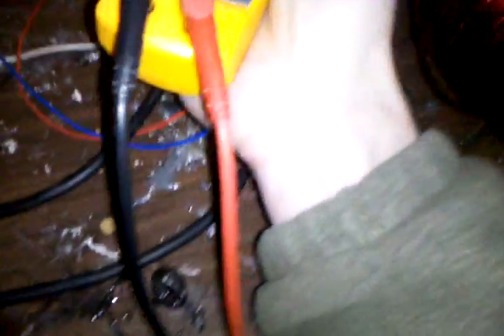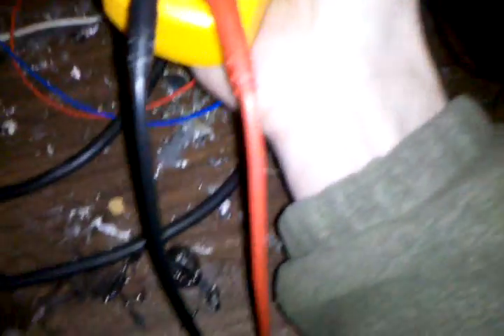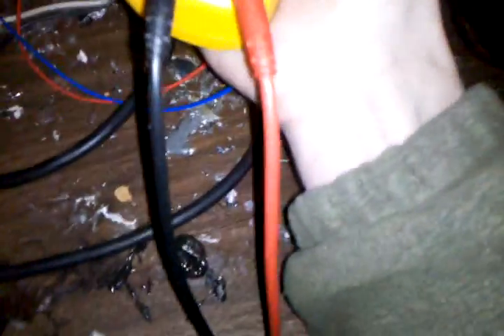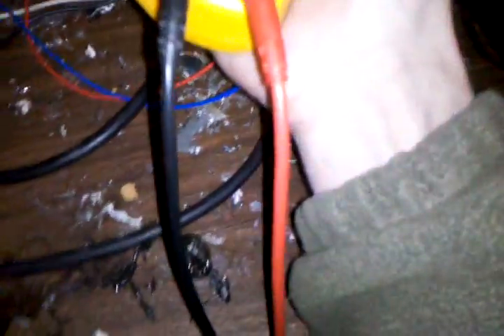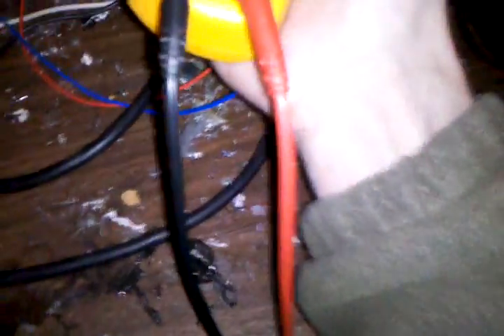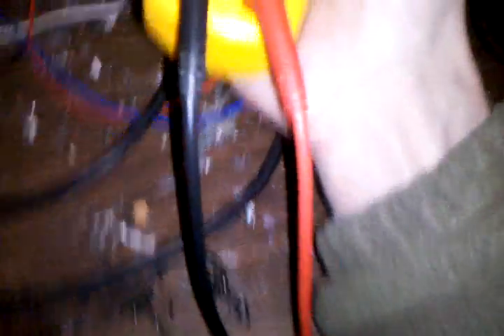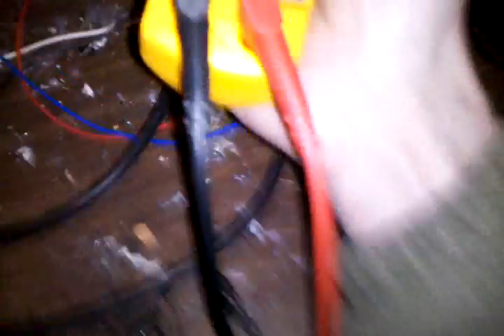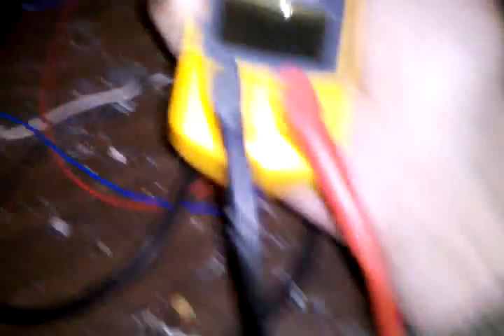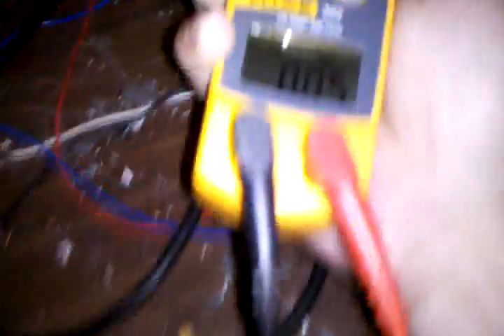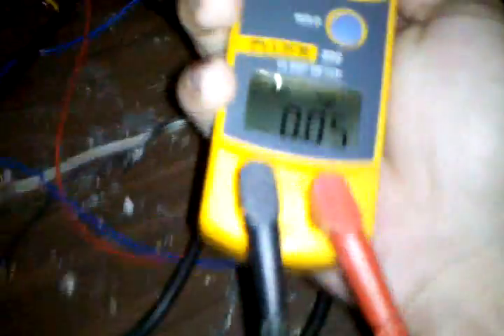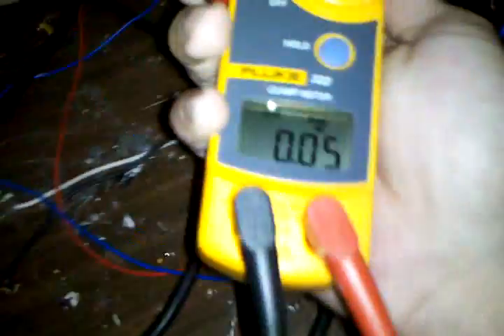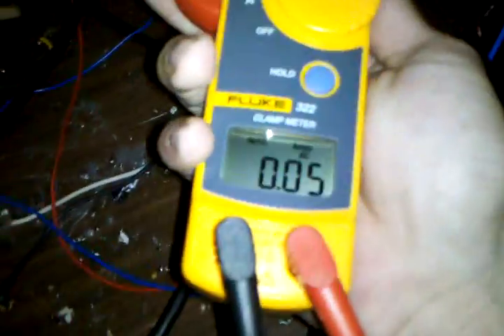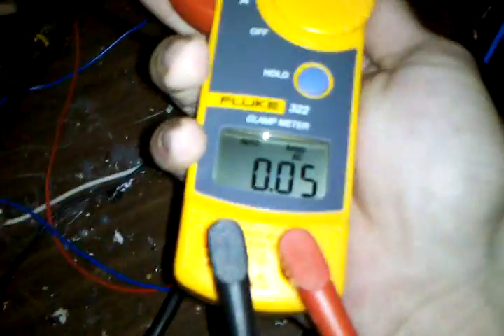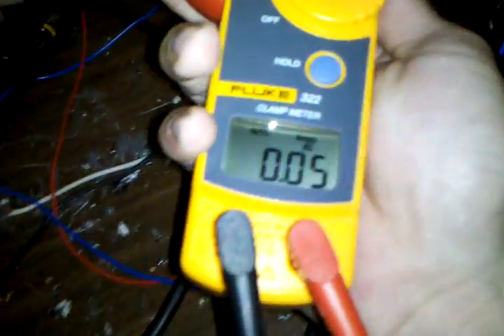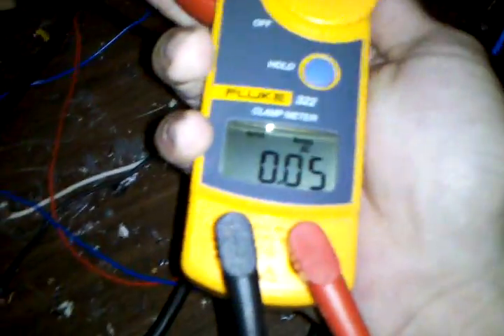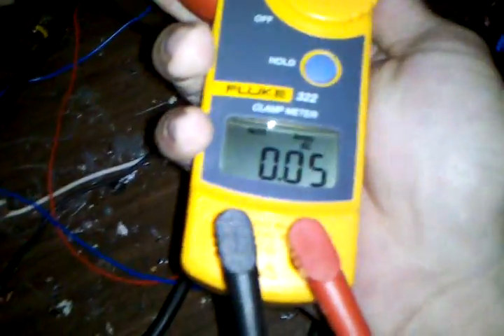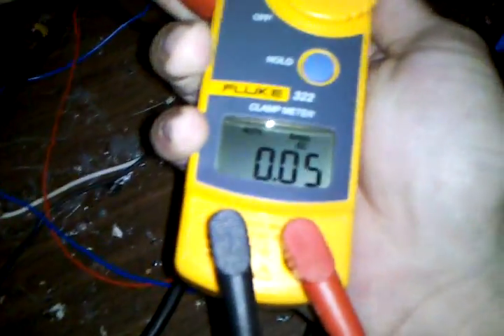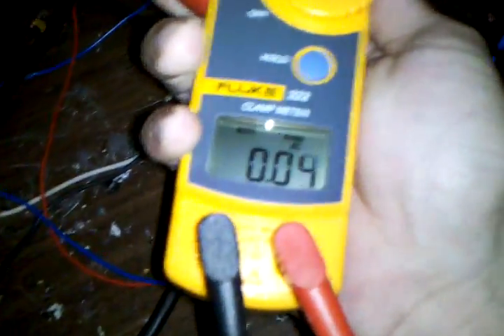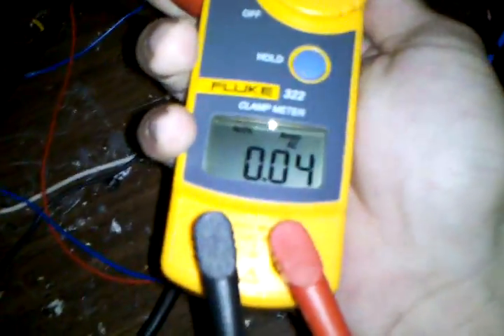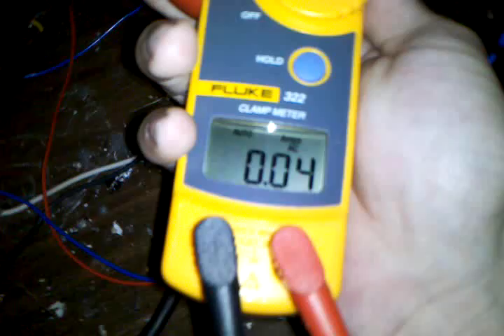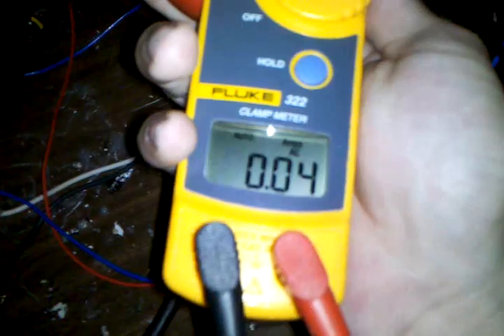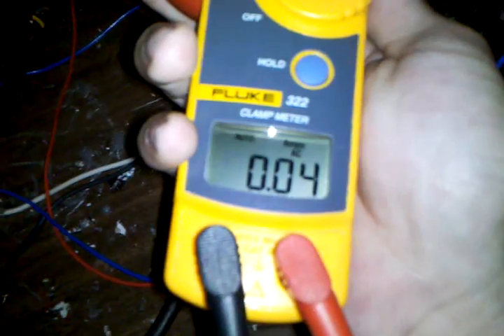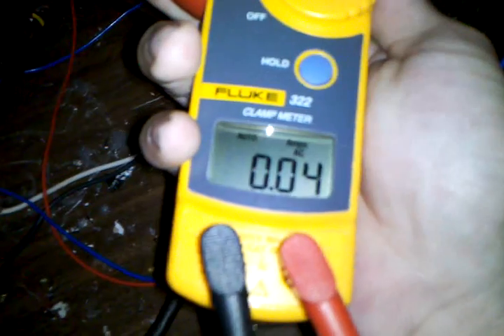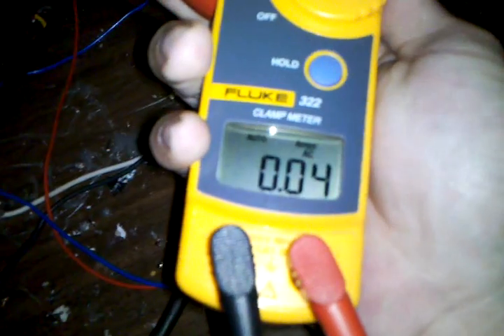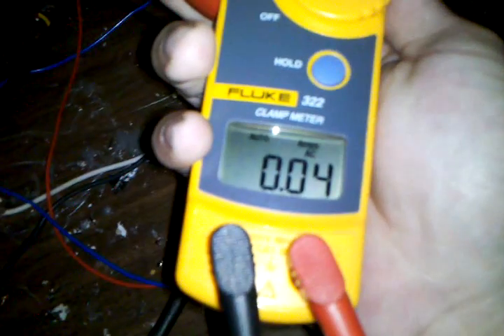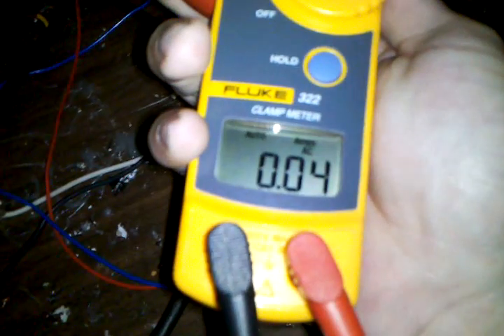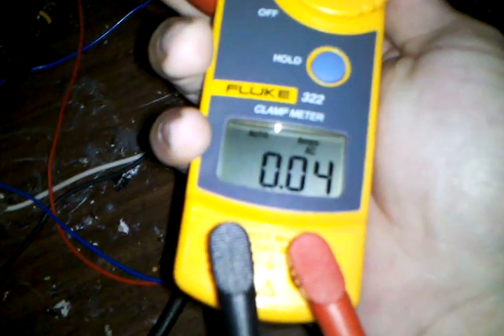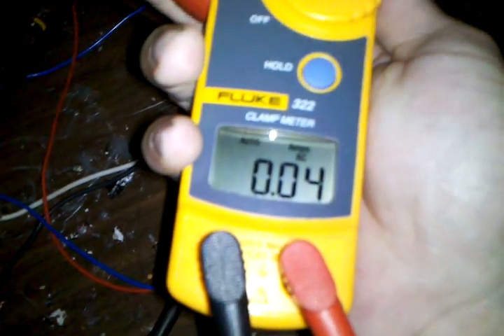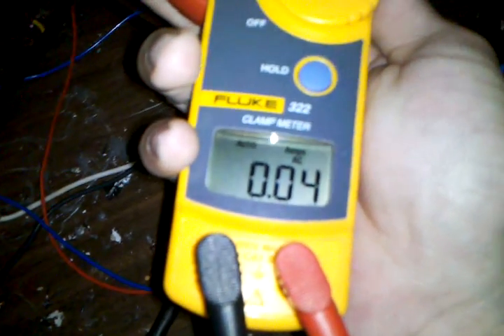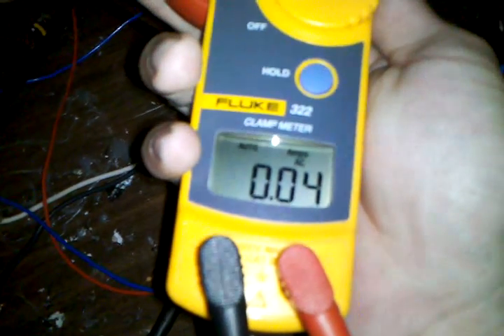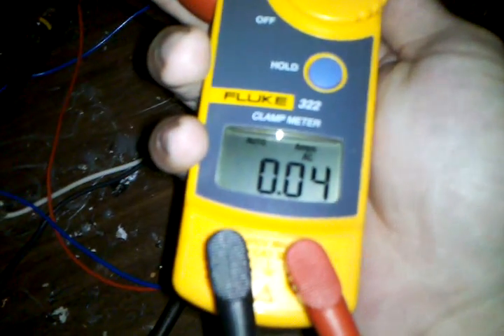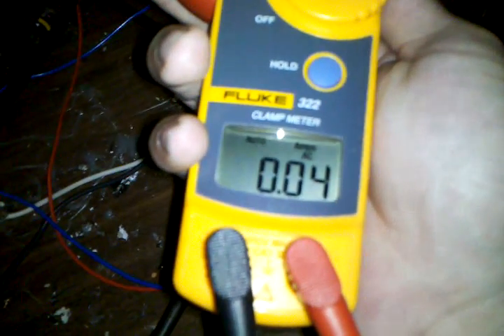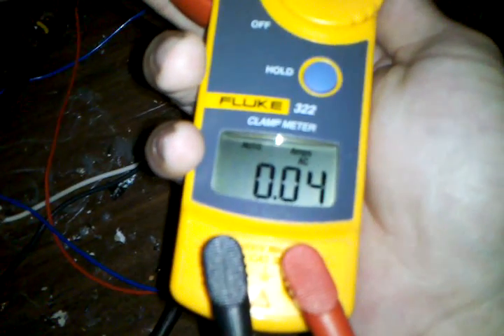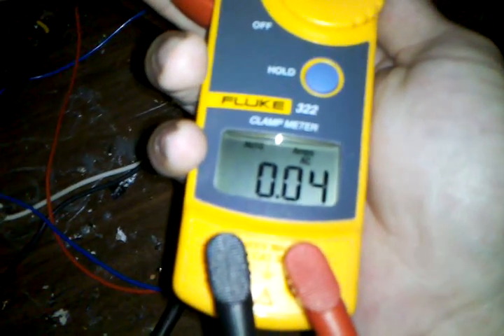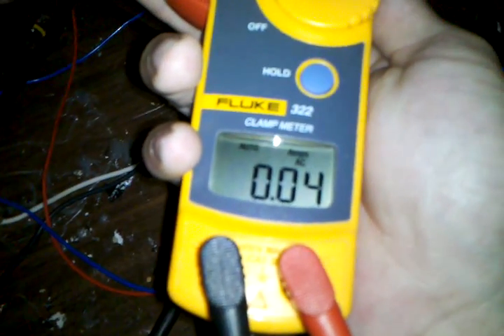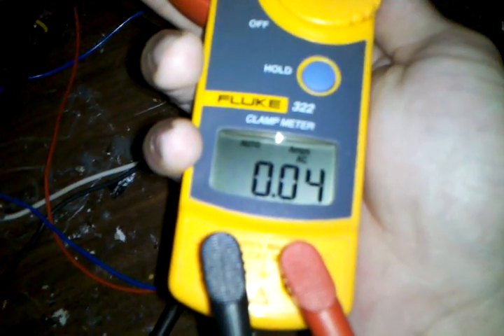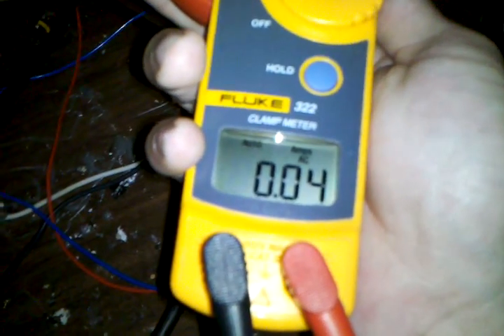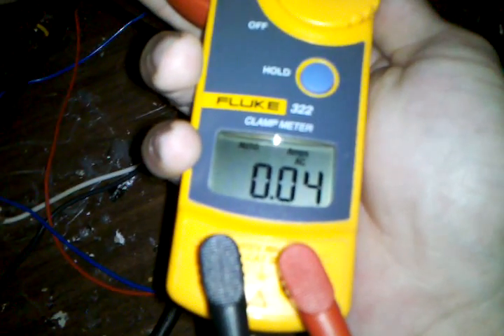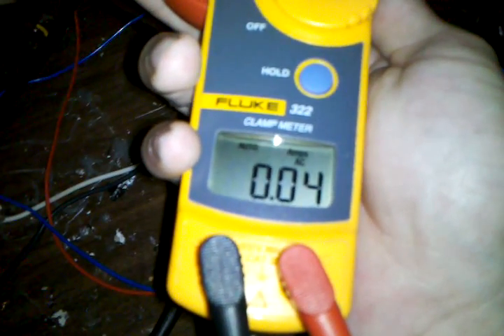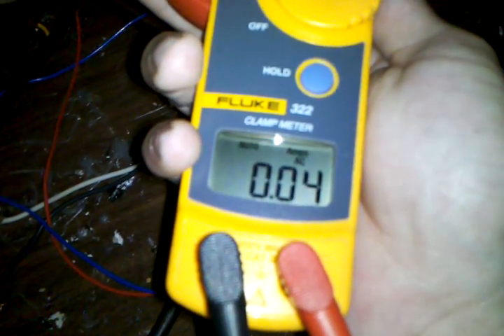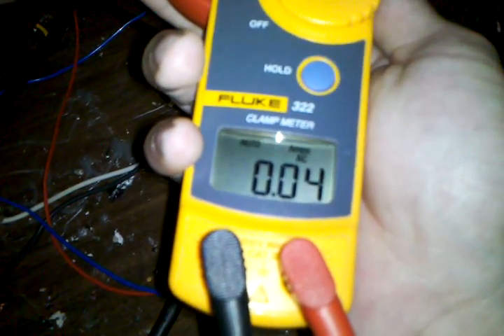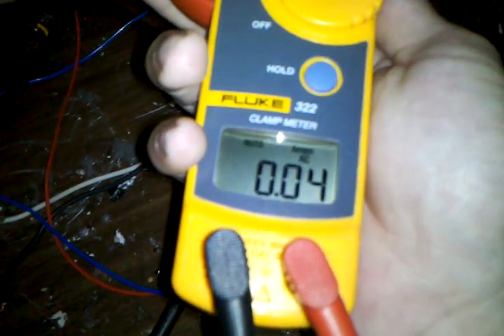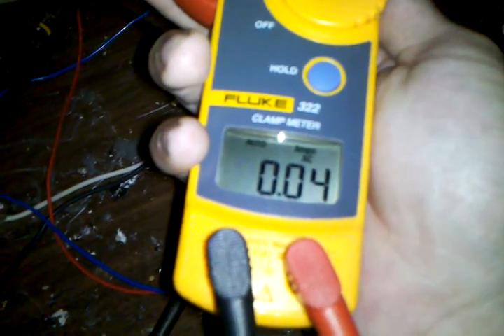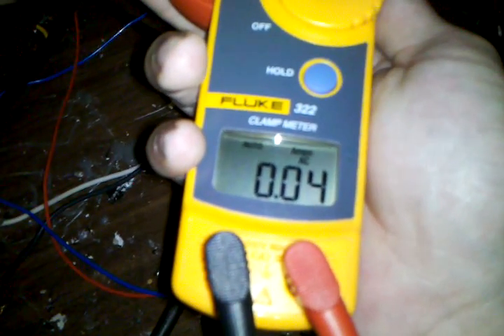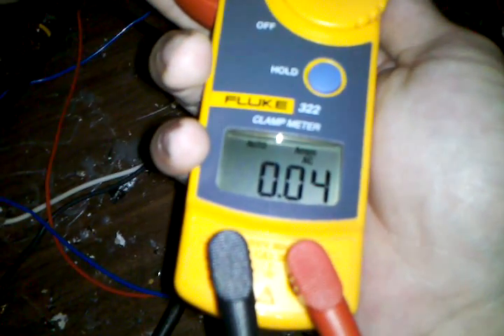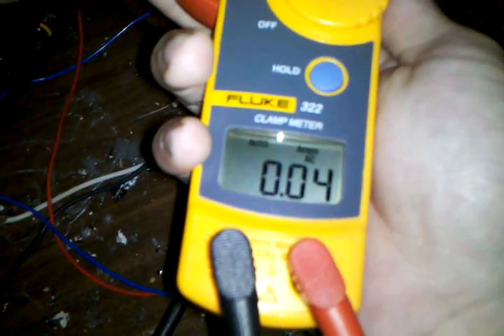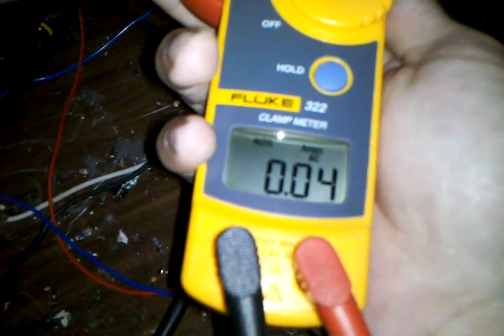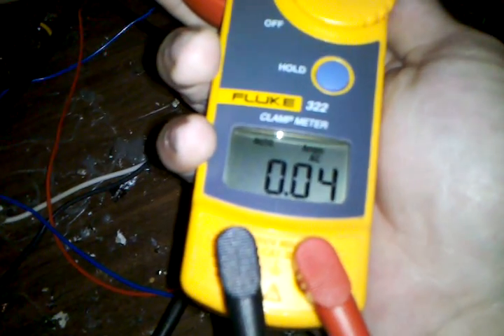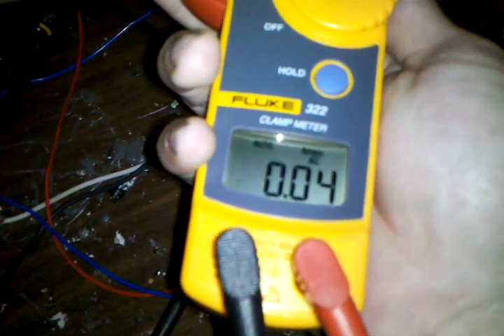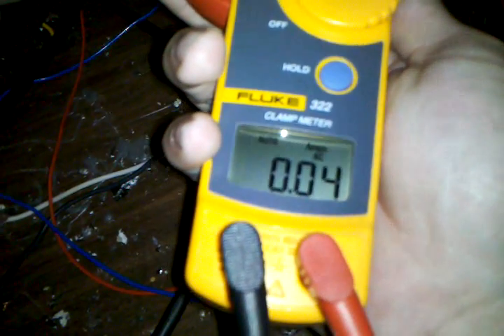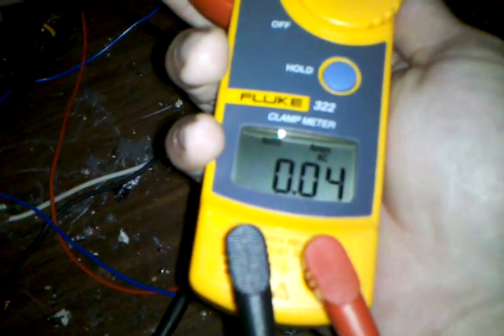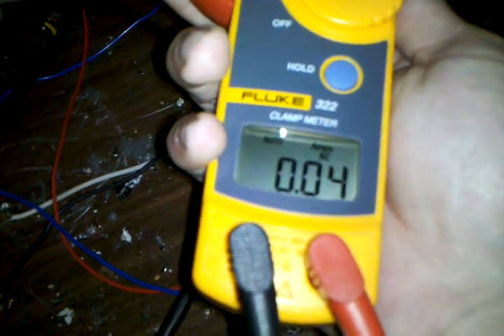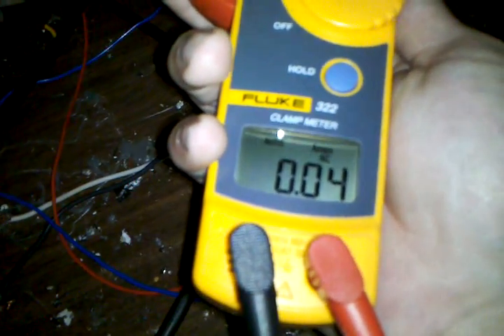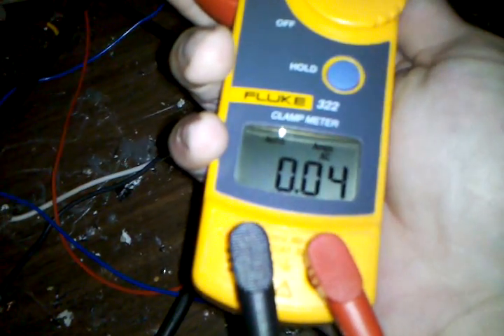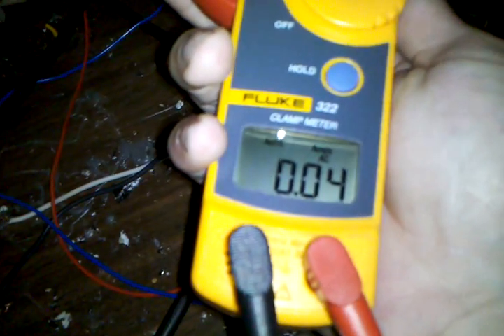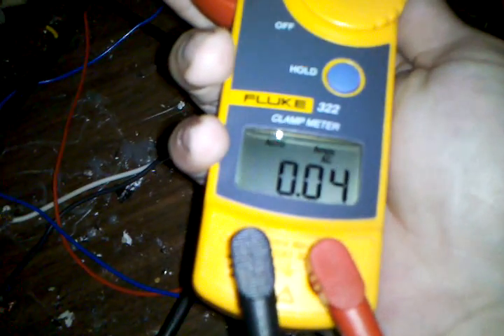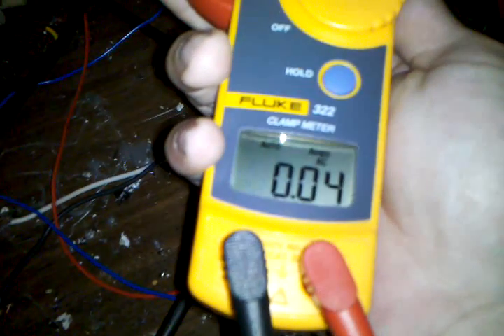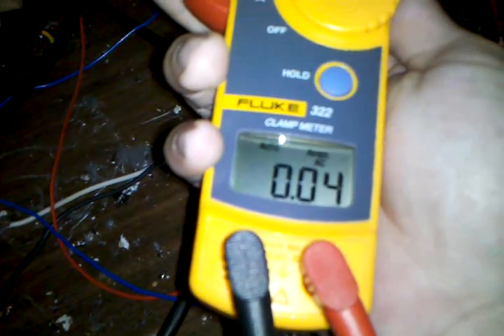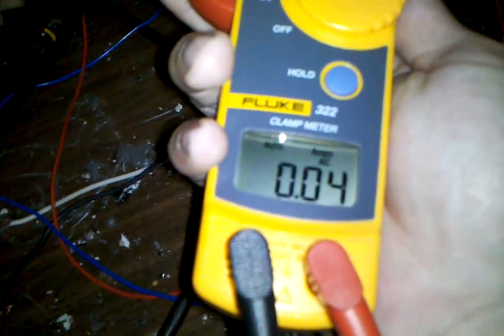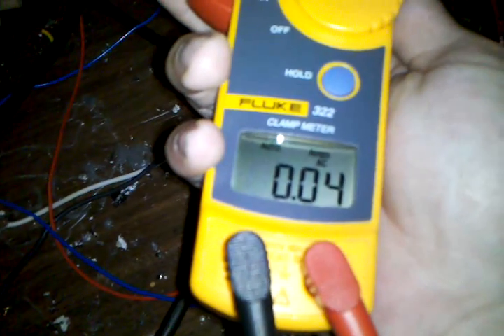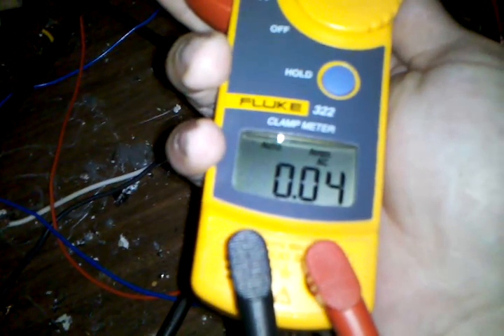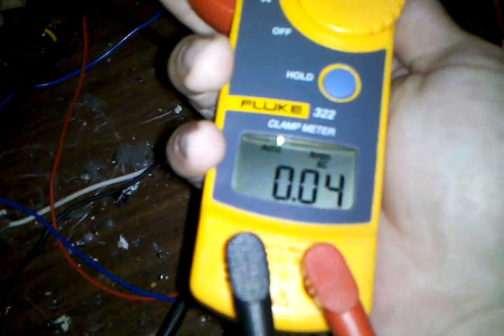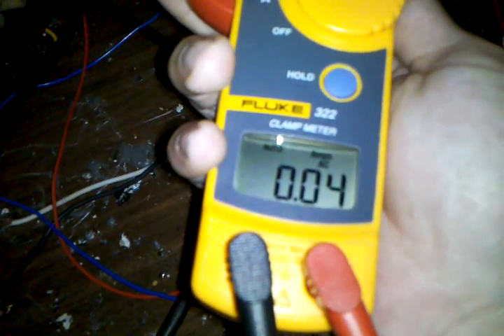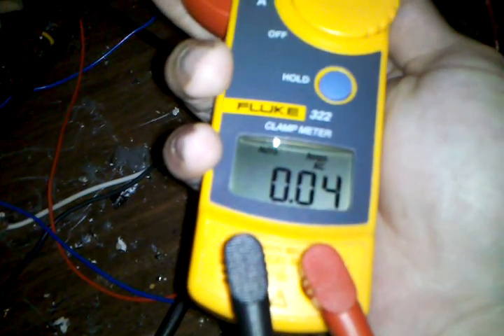Coming off: 0.05. That's the hot, so it's 0.04 amps. 0.04 amps.